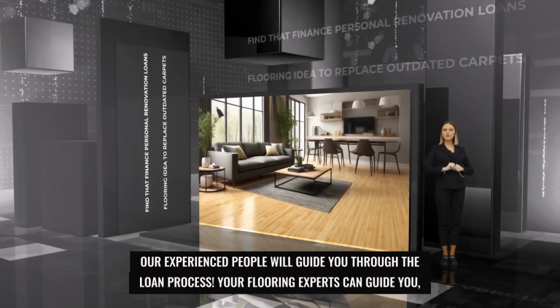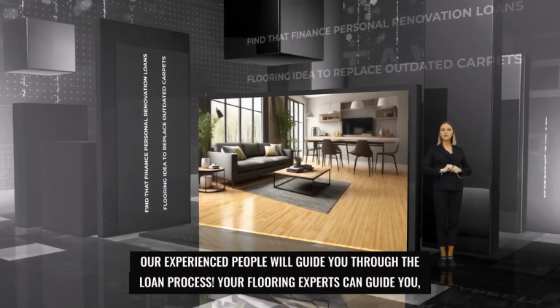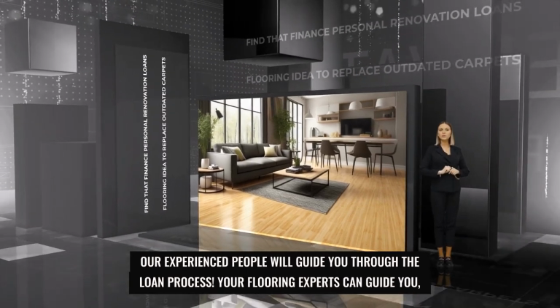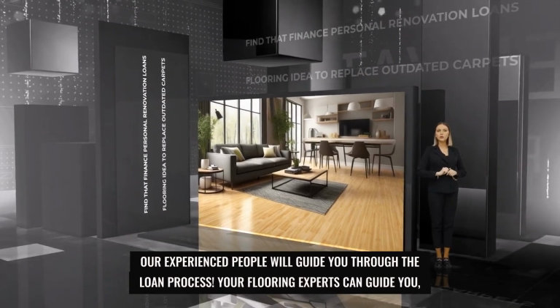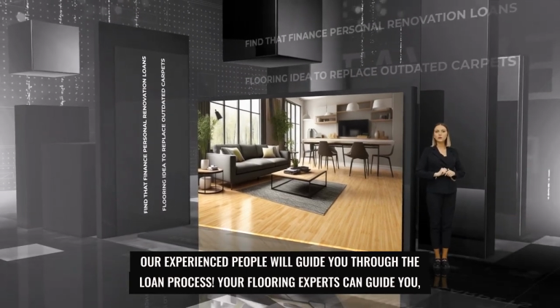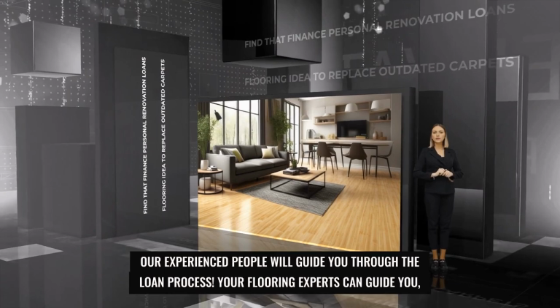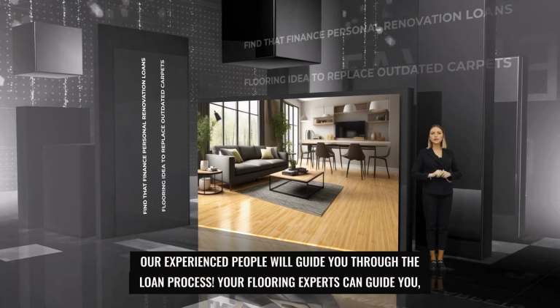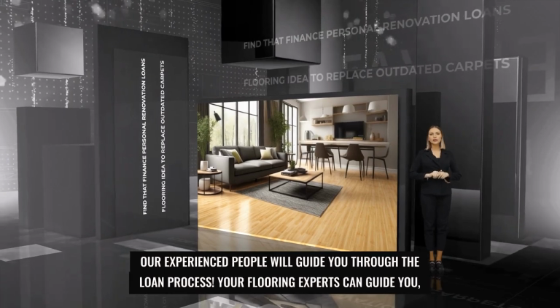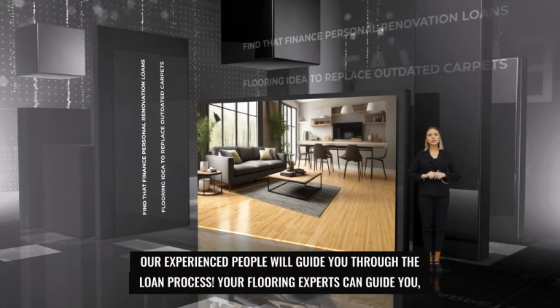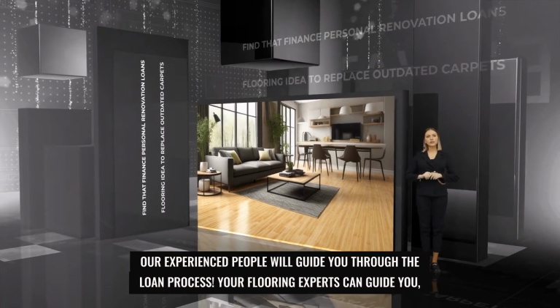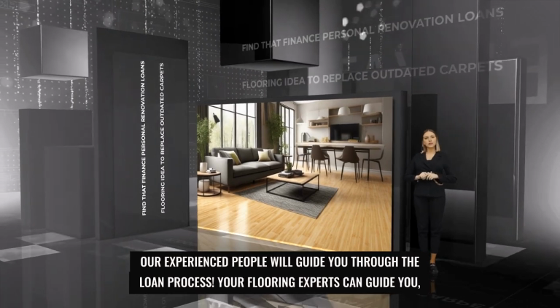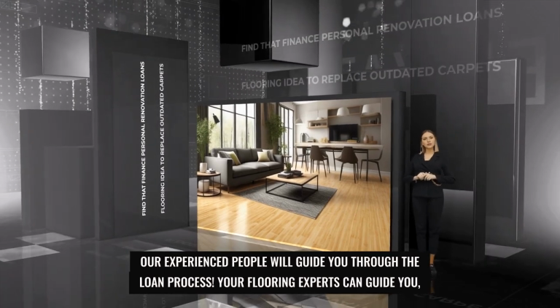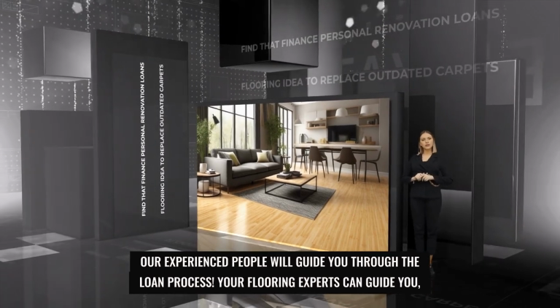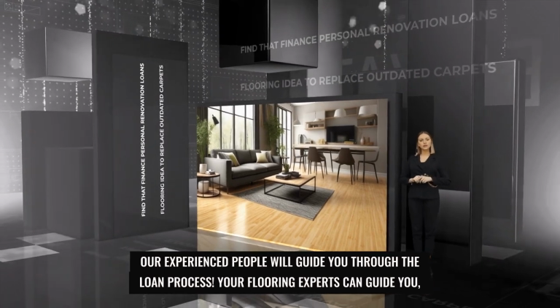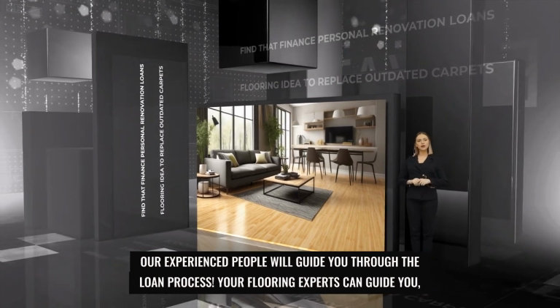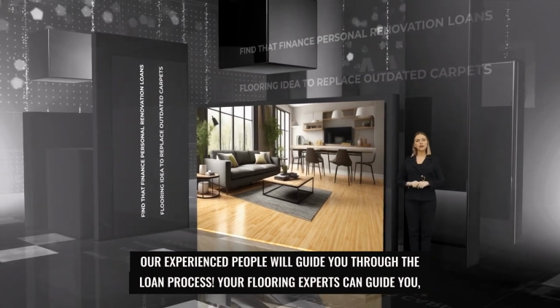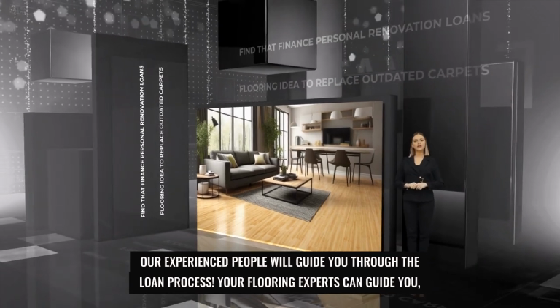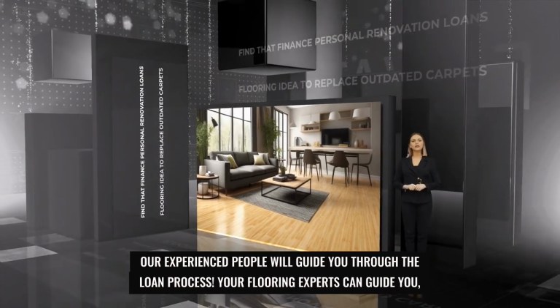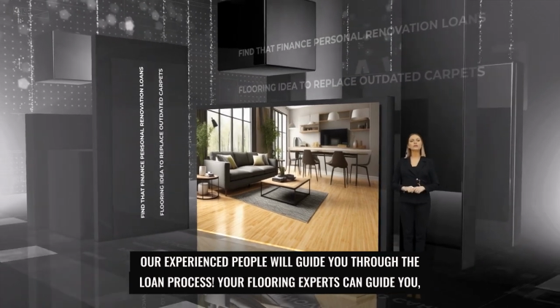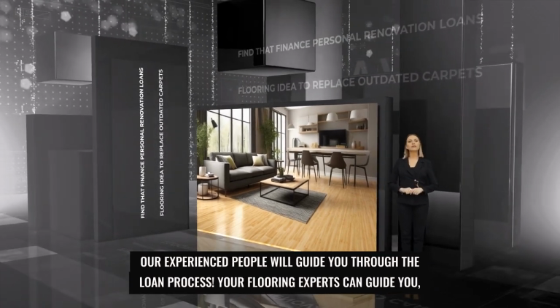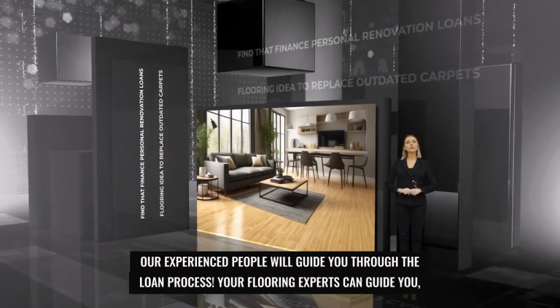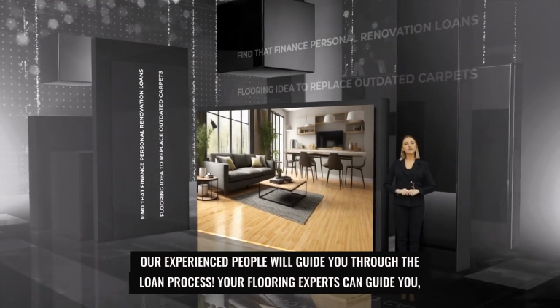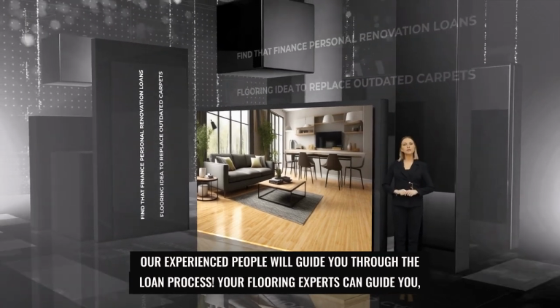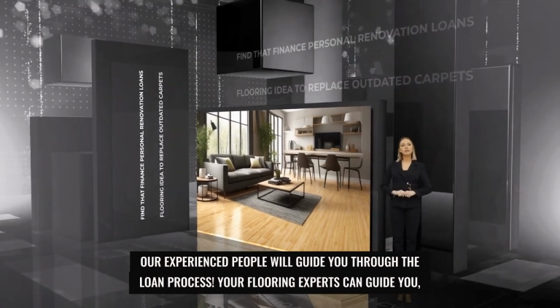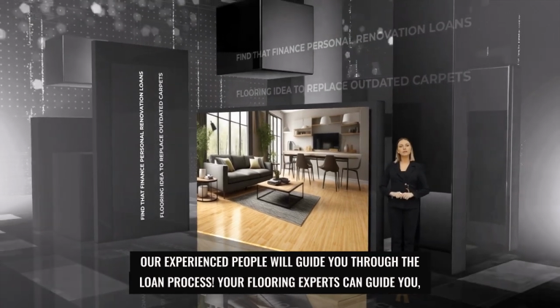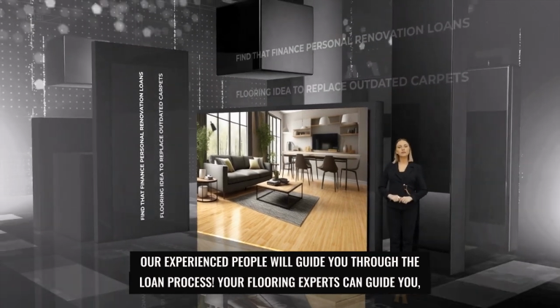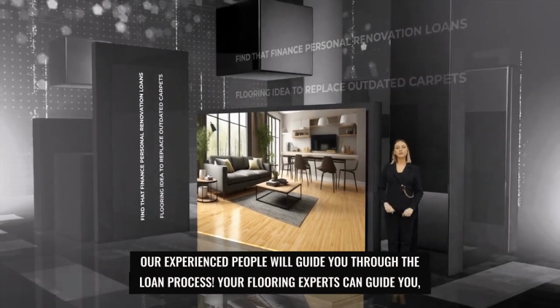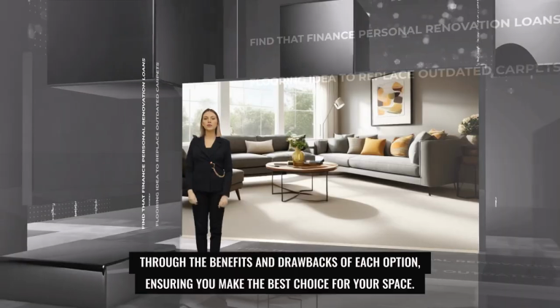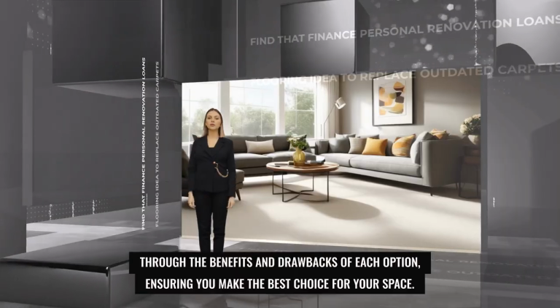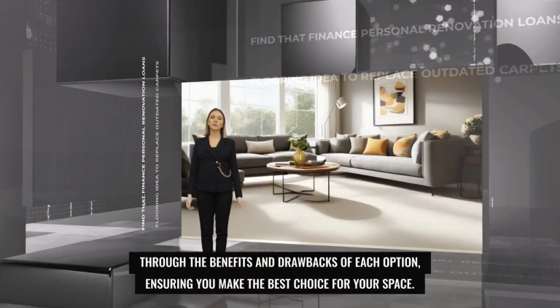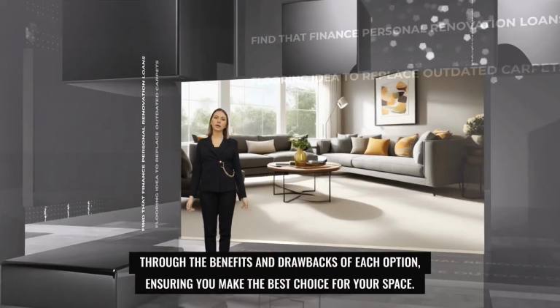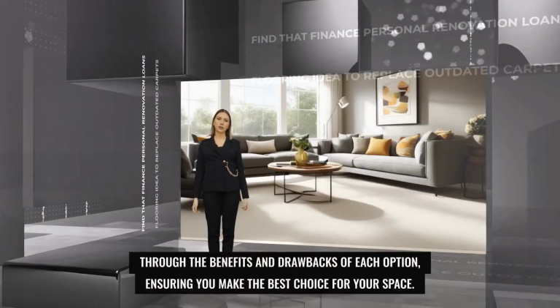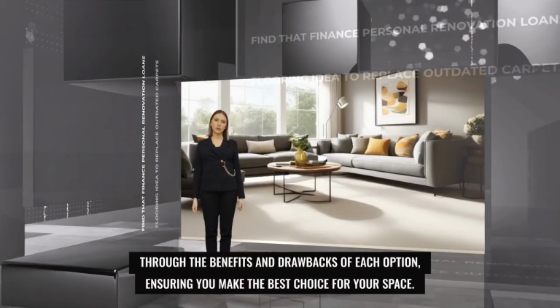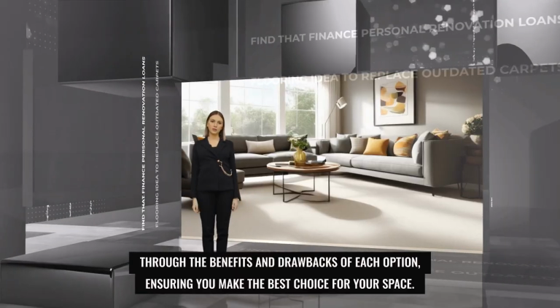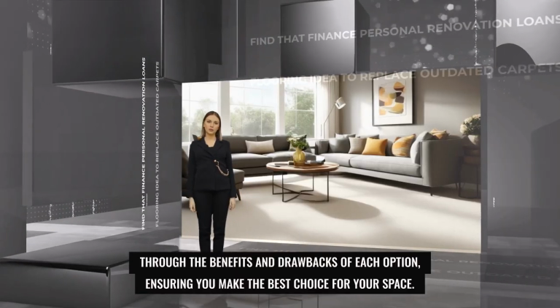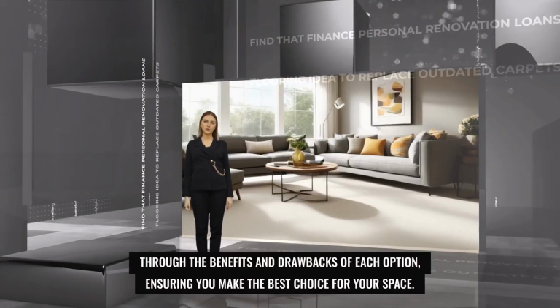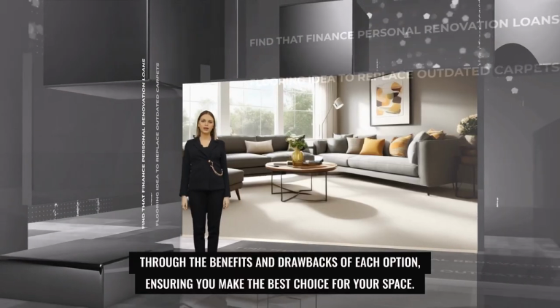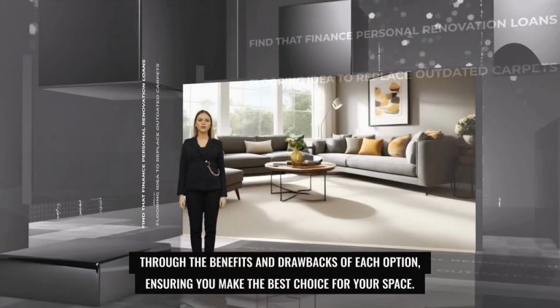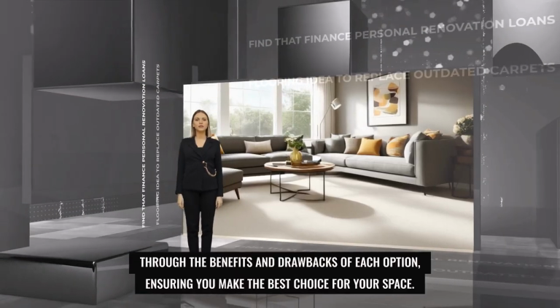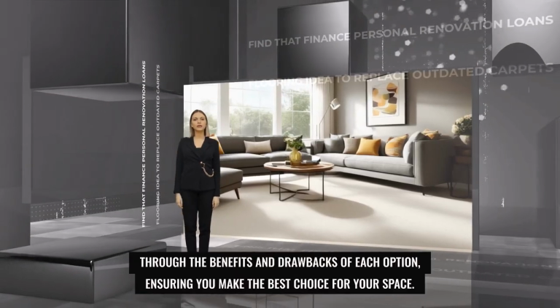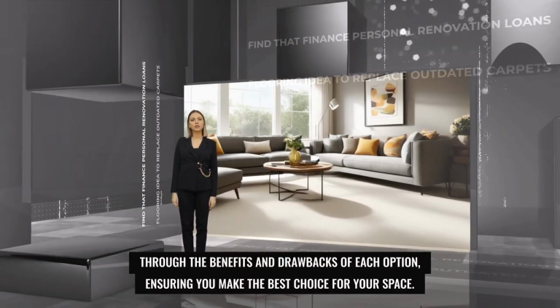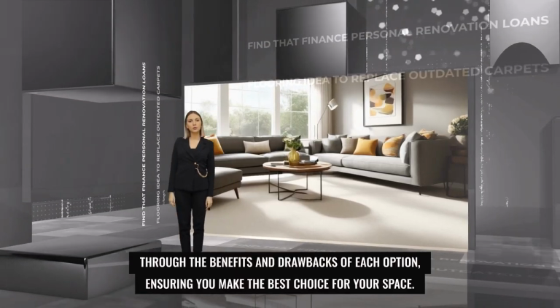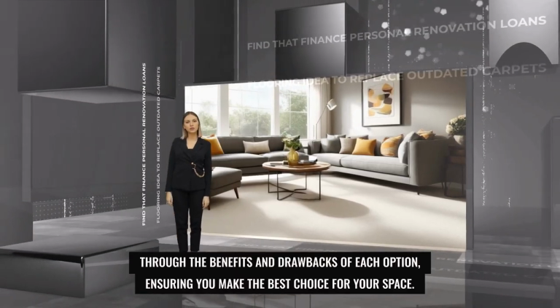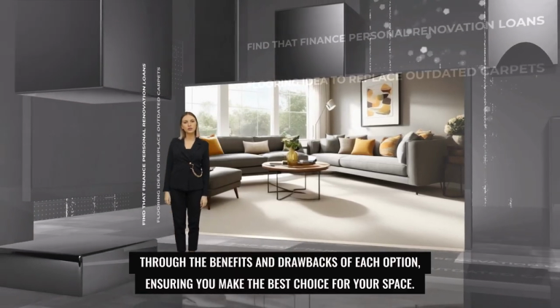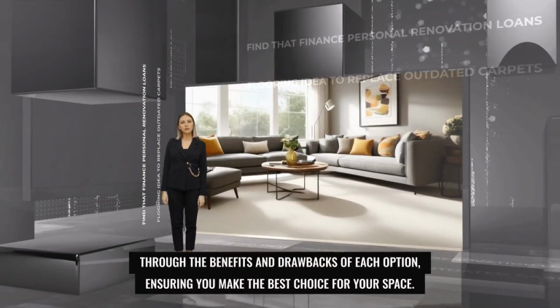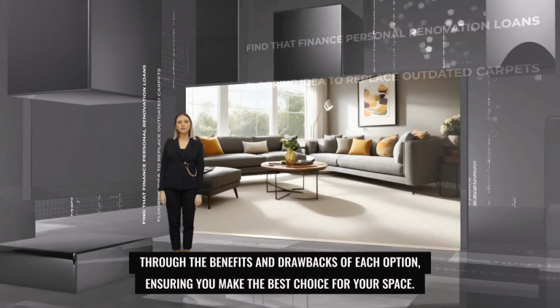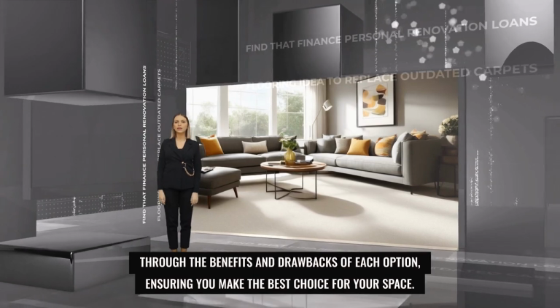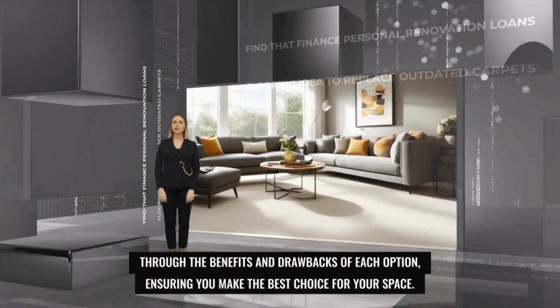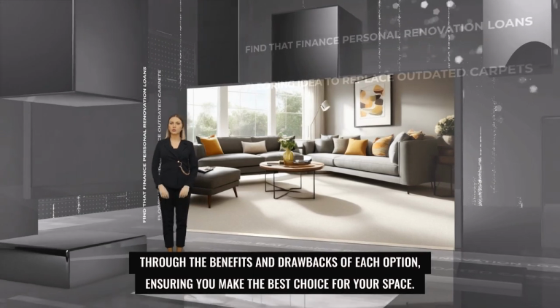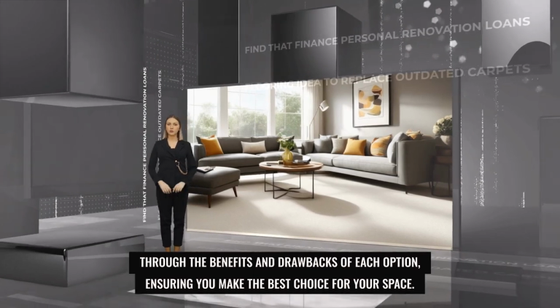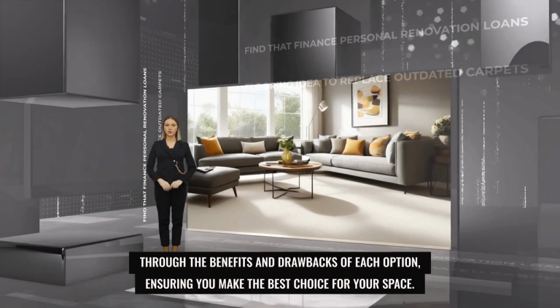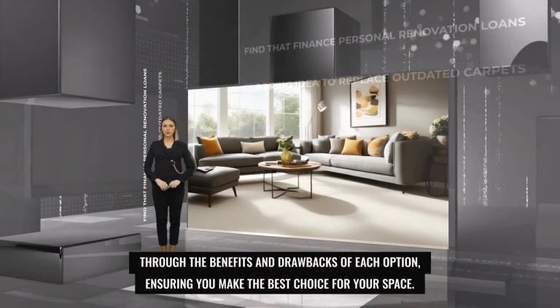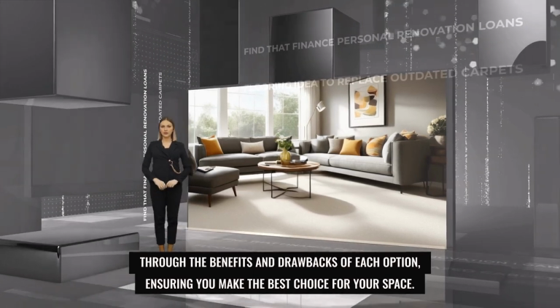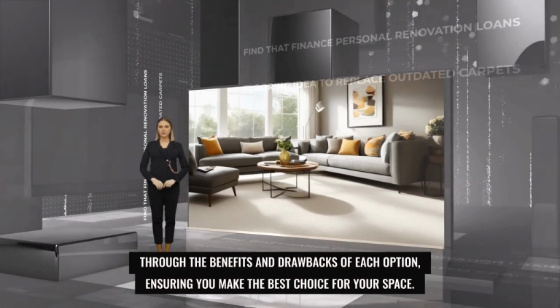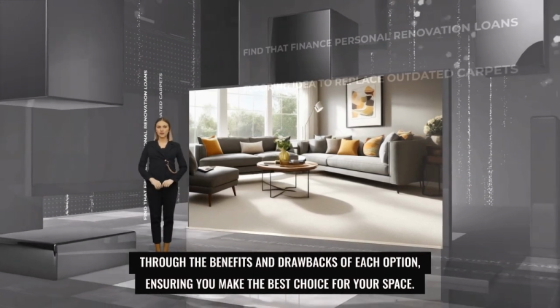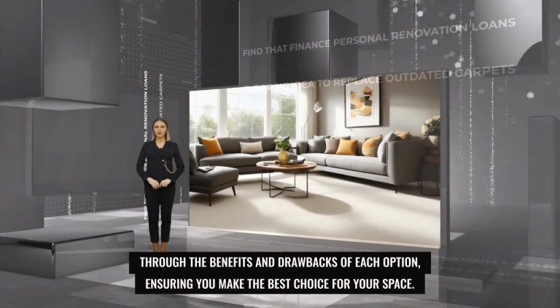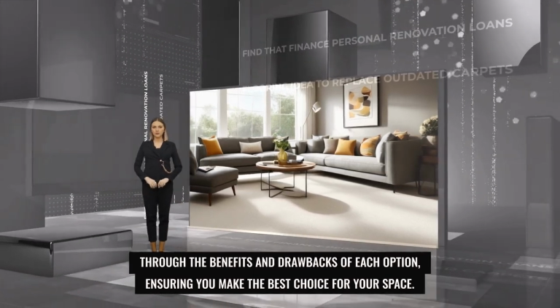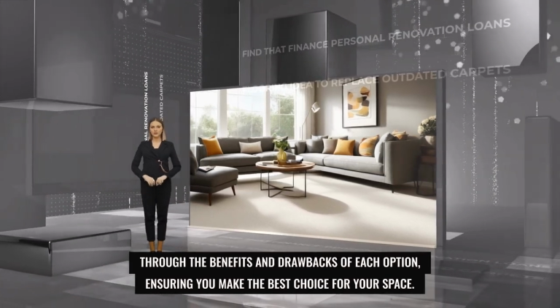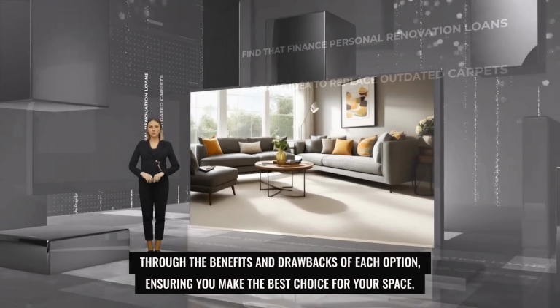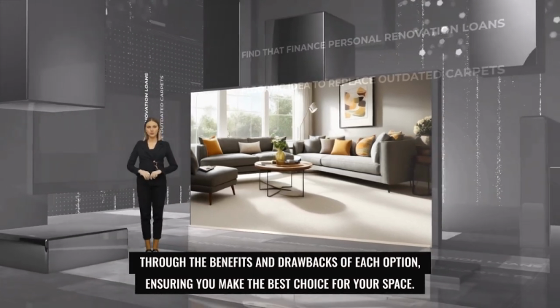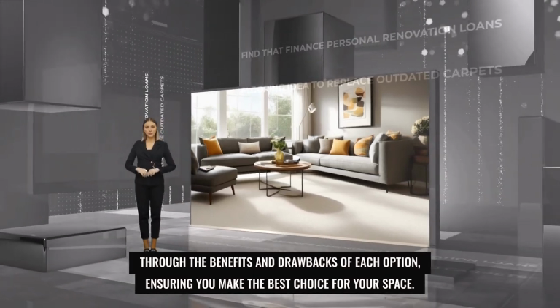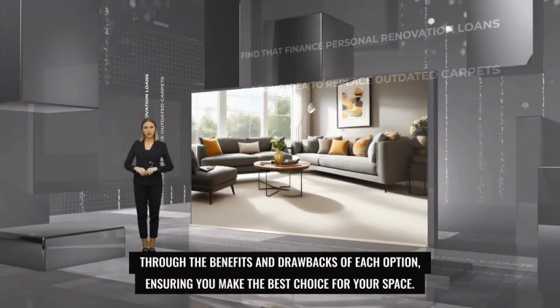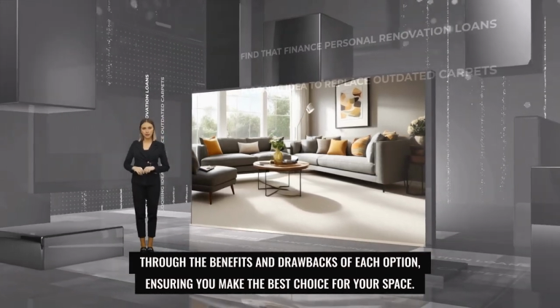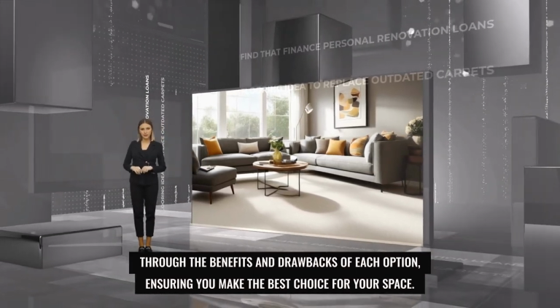Your flooring experts can guide you through the benefits and drawbacks of each option, ensuring you make the best choice for your space.